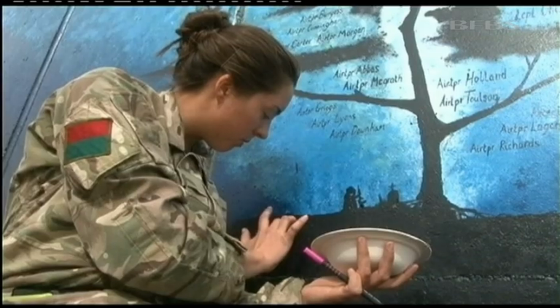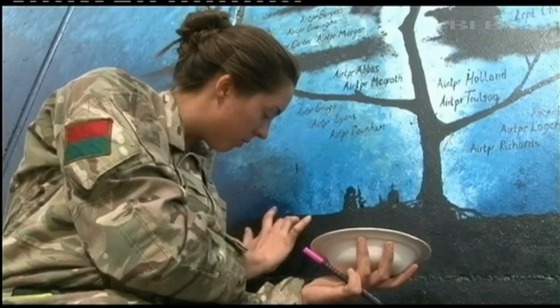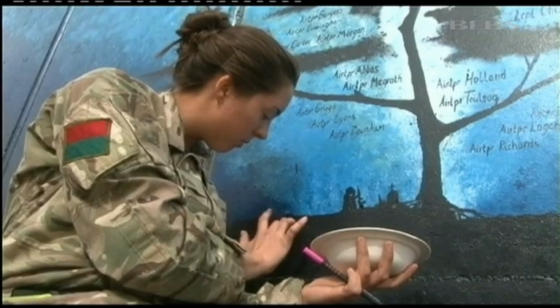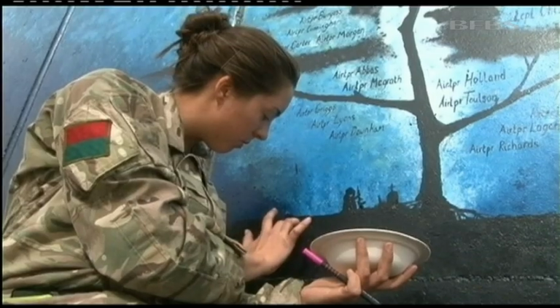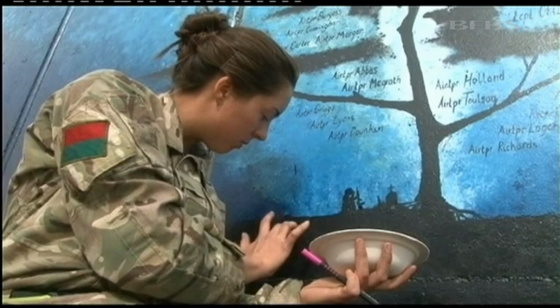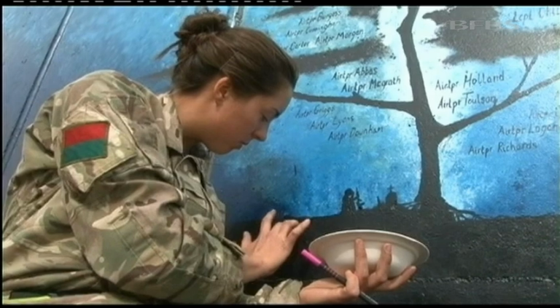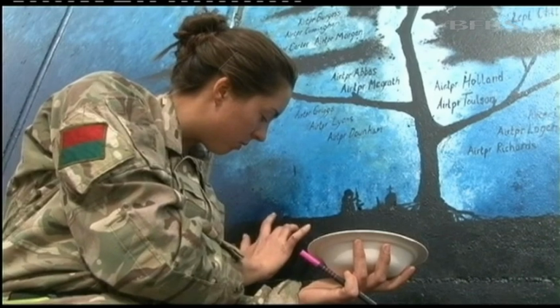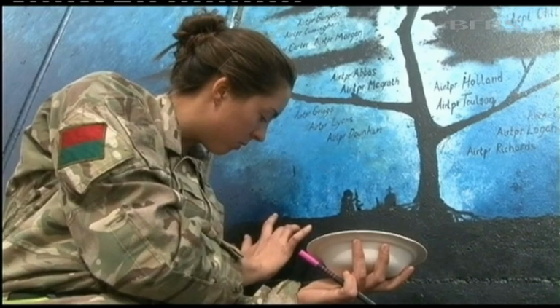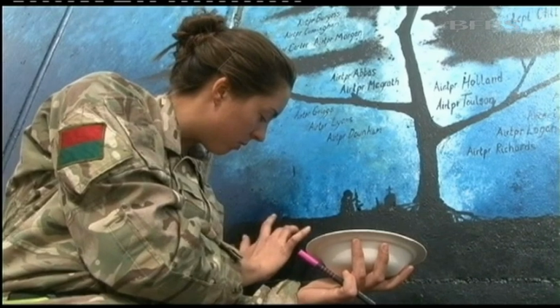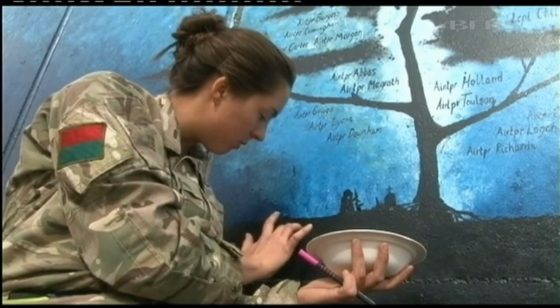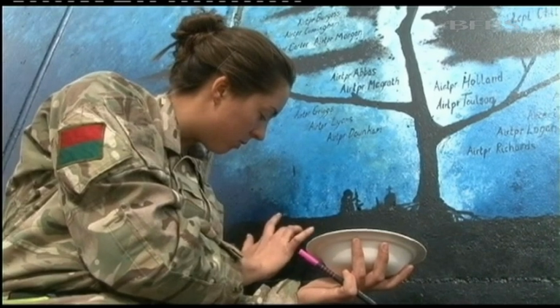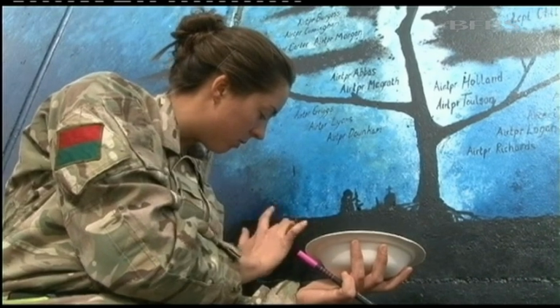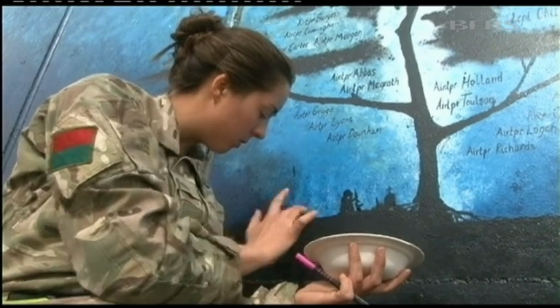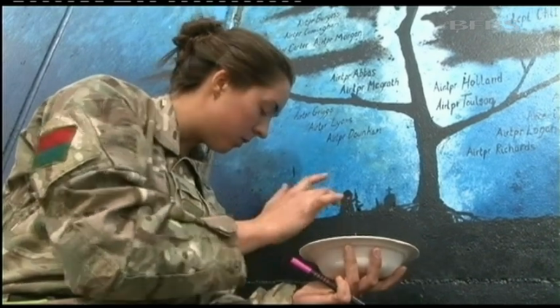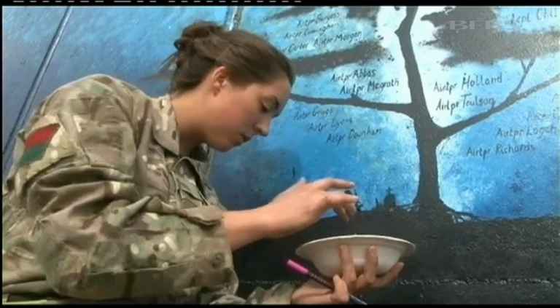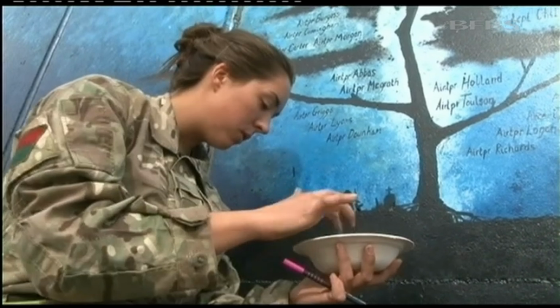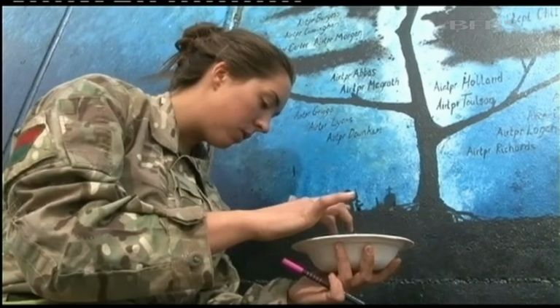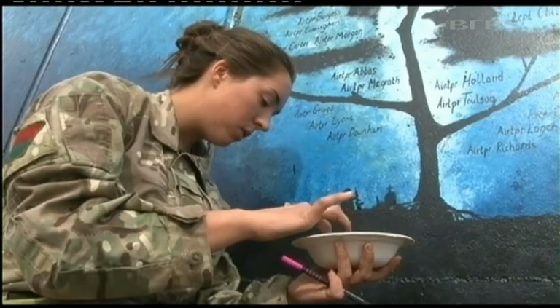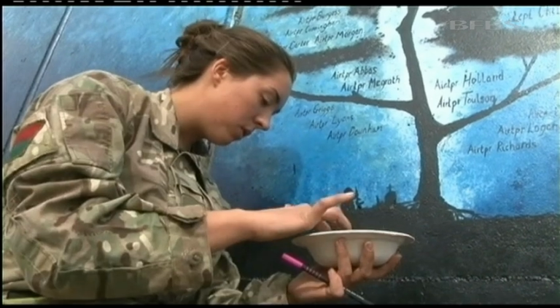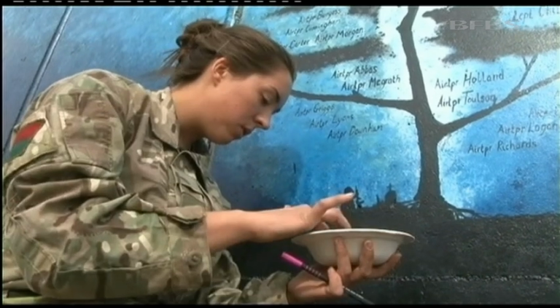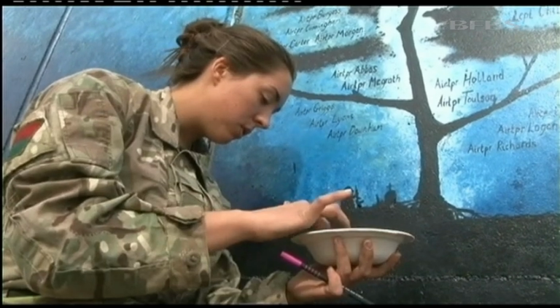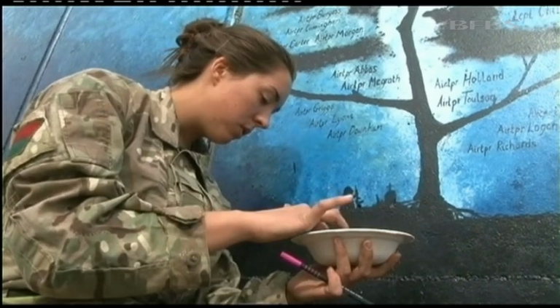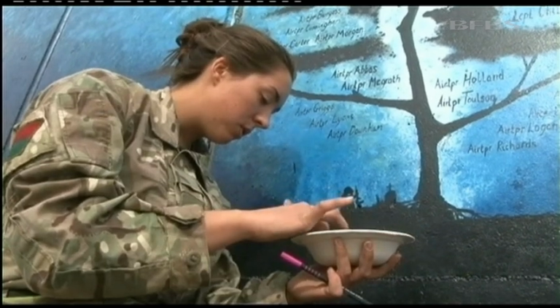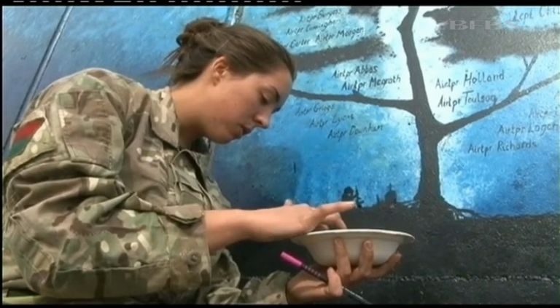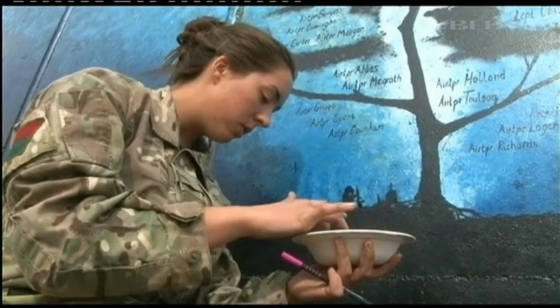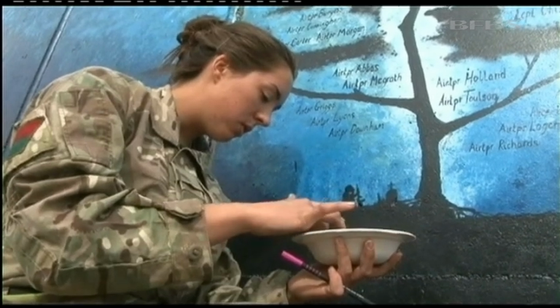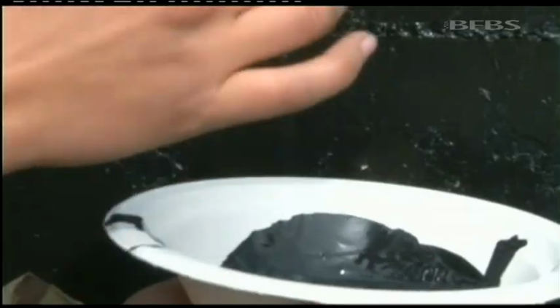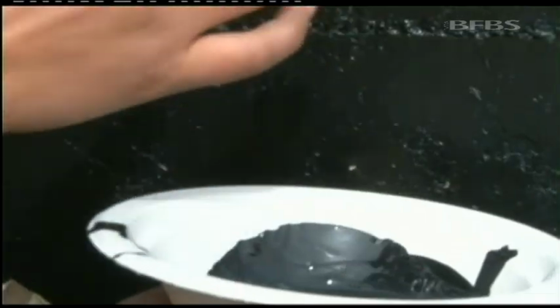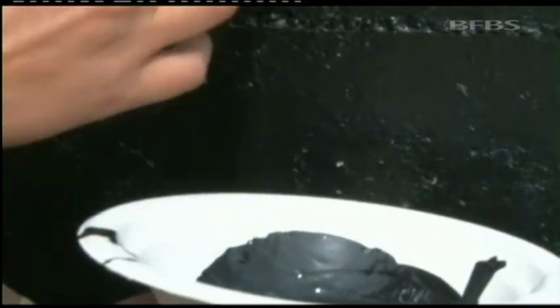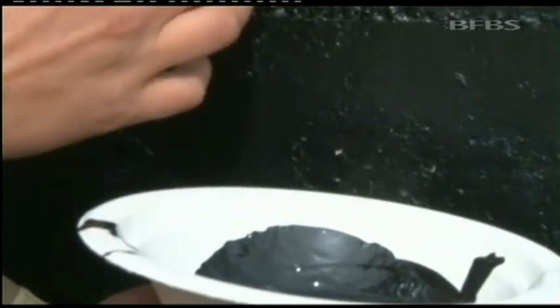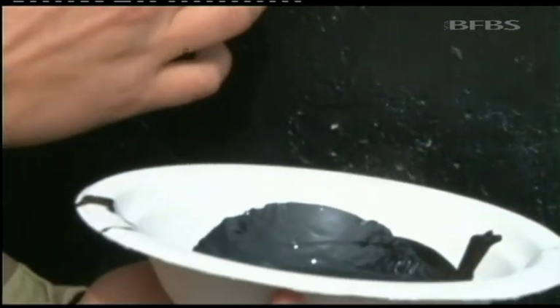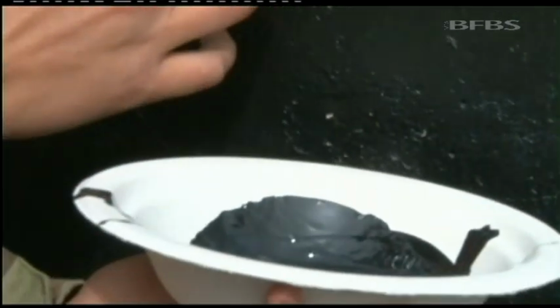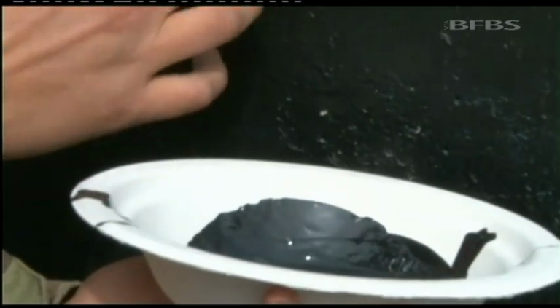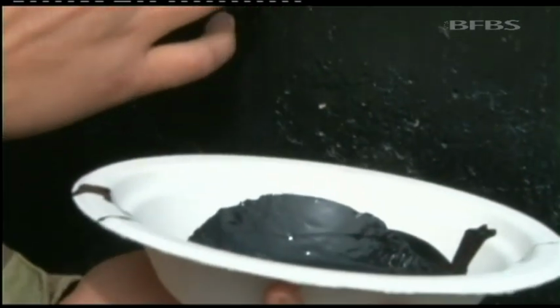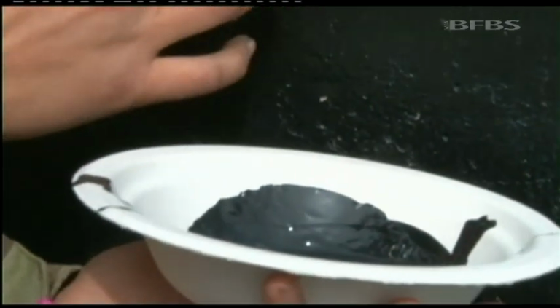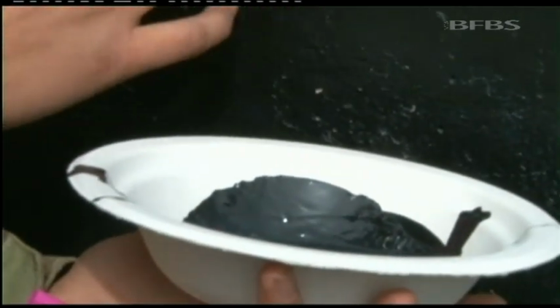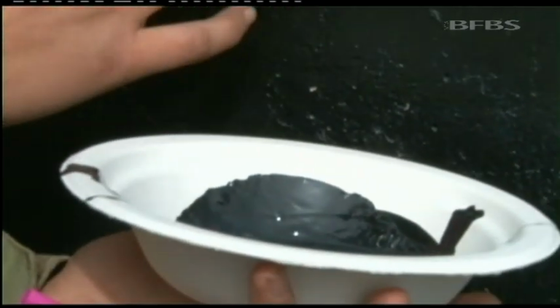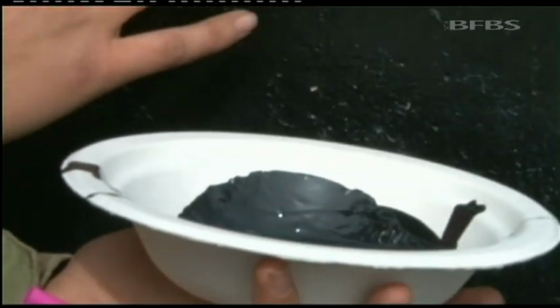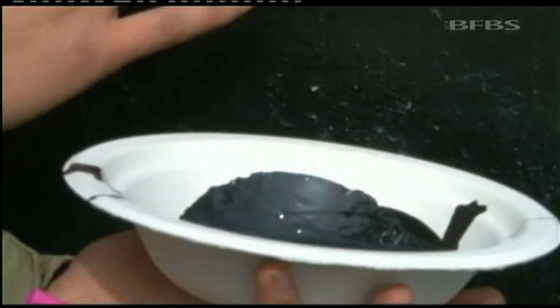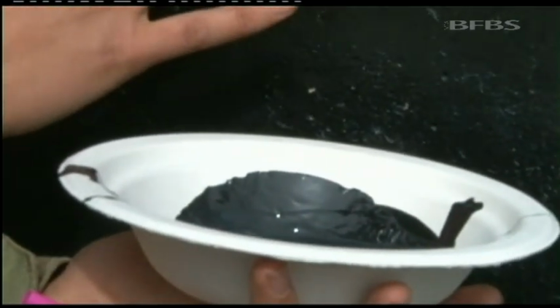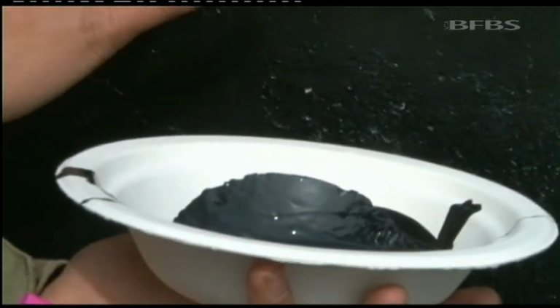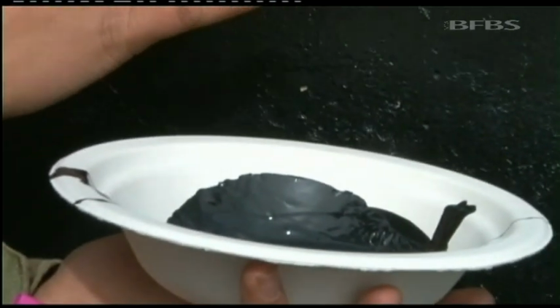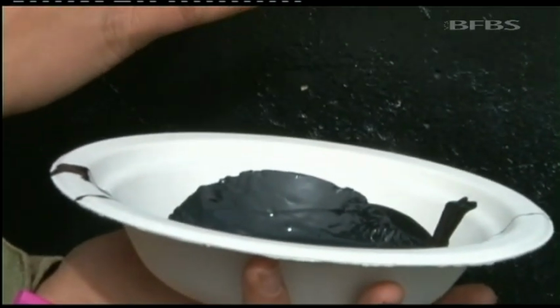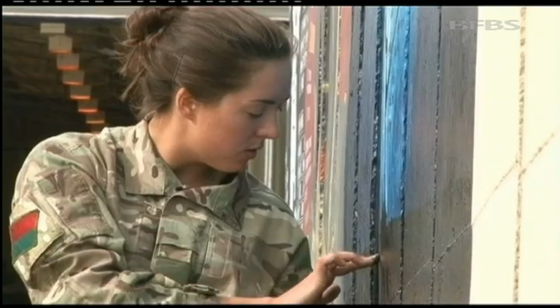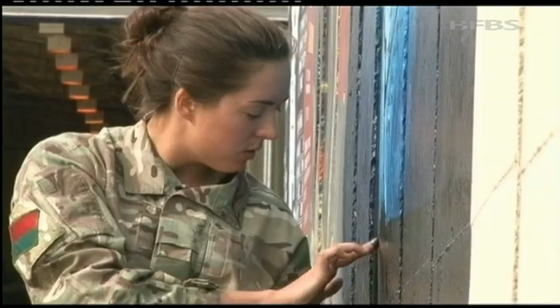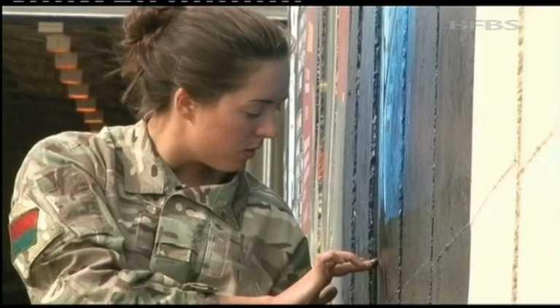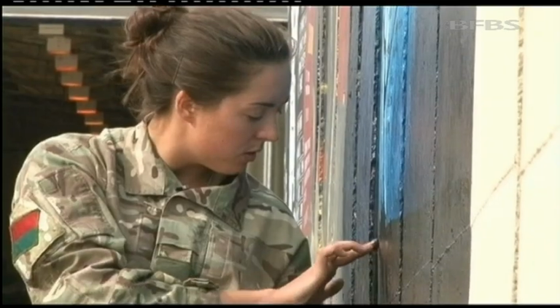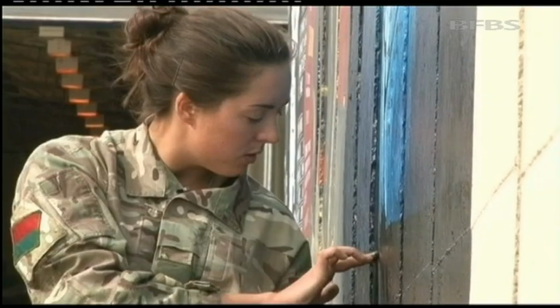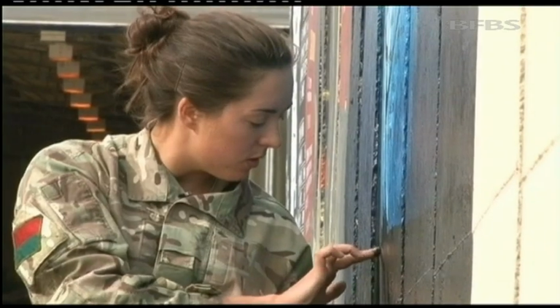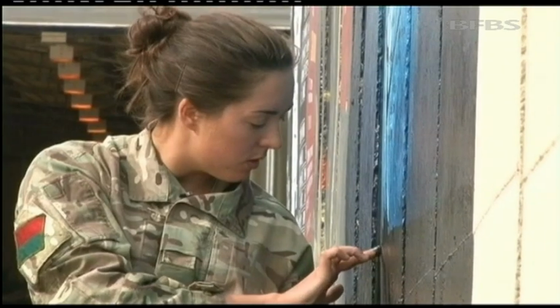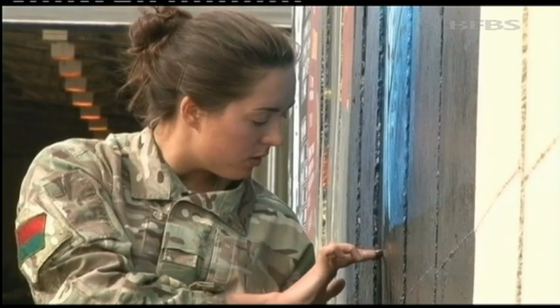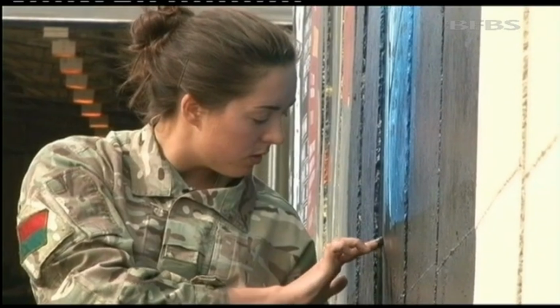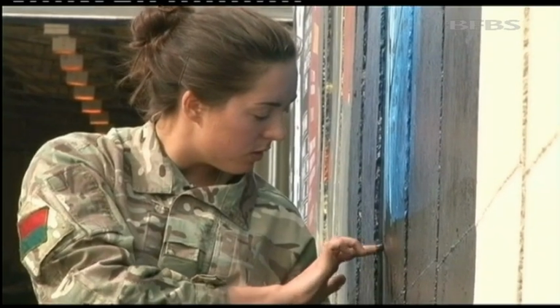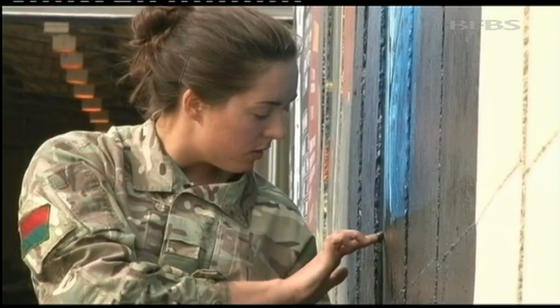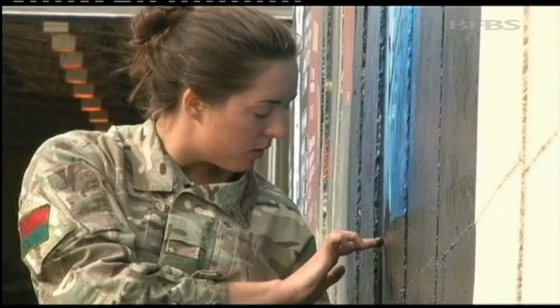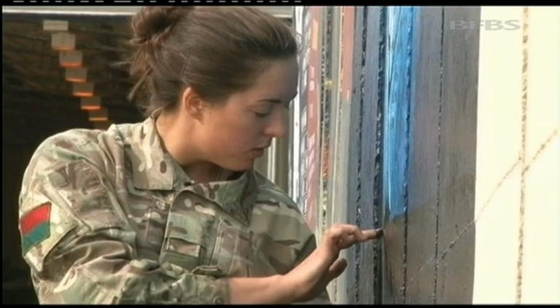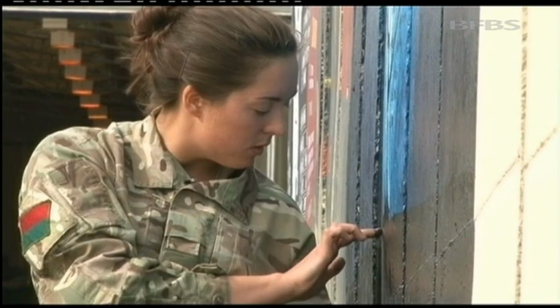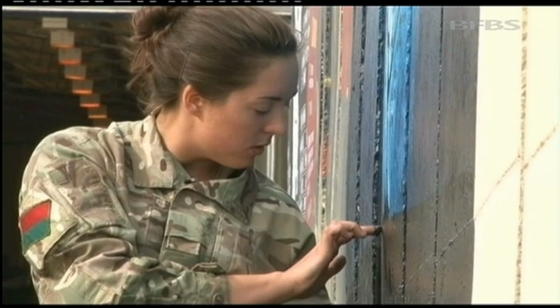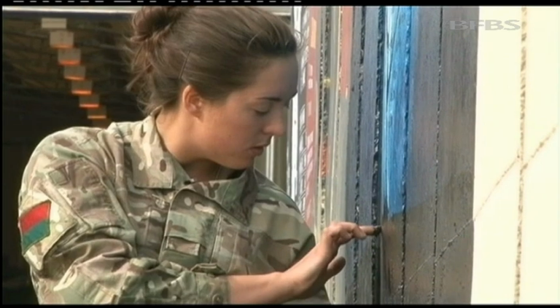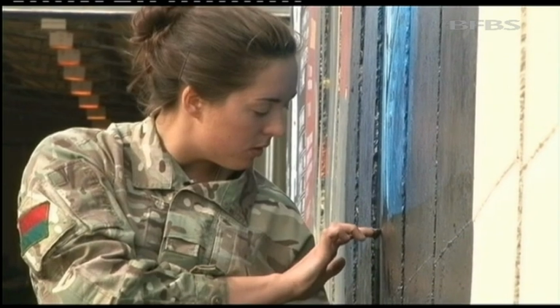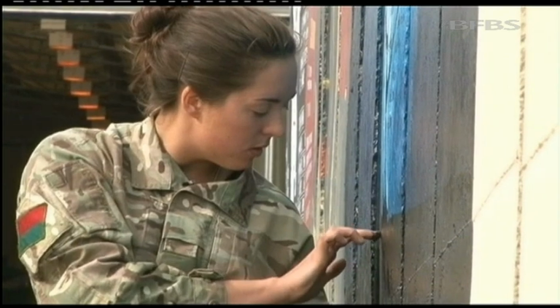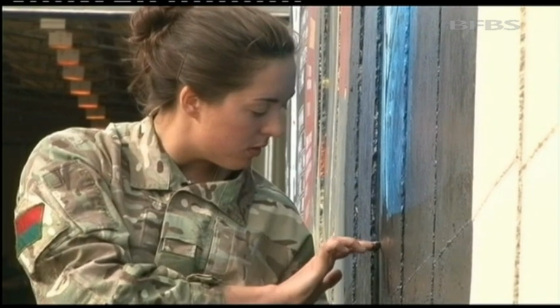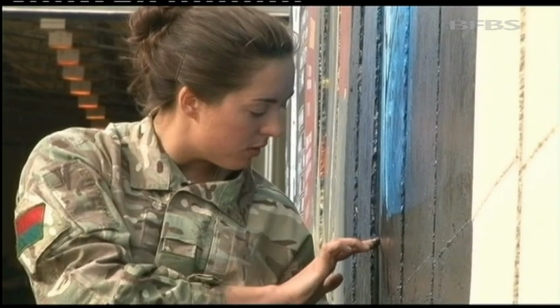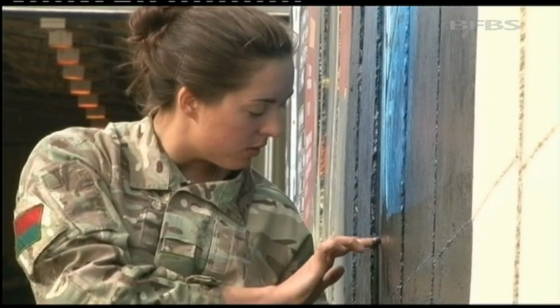Katie doesn't have long left in Afghanistan, so the clock's ticking to finish her masterpiece. Cassandra Allwood, Forces News, Camp Bastion.